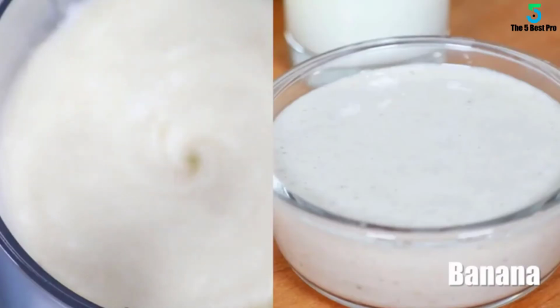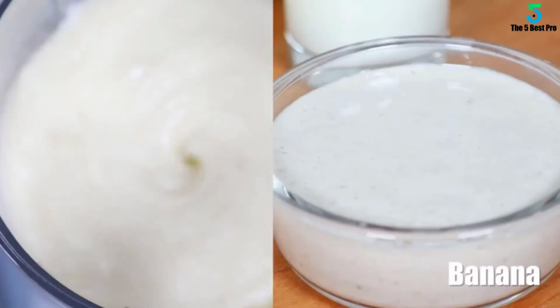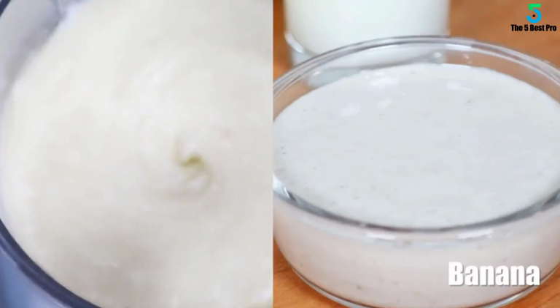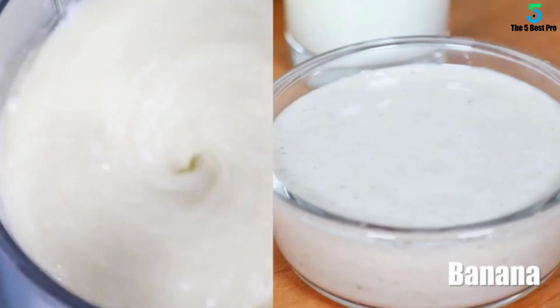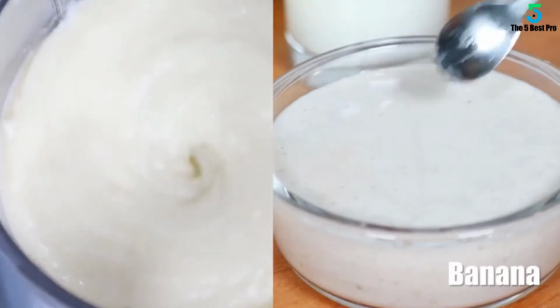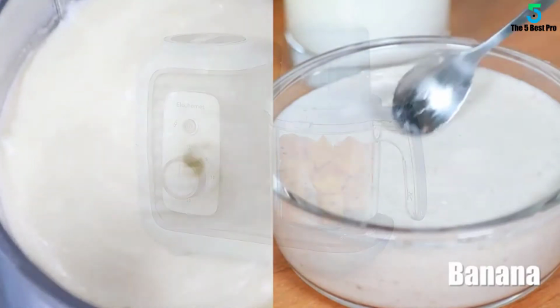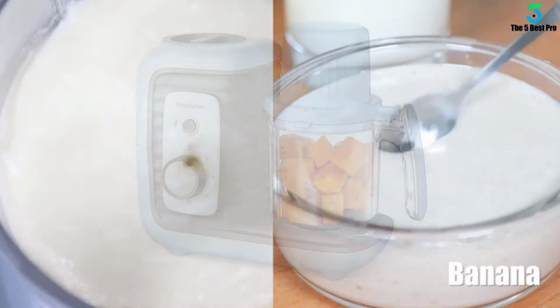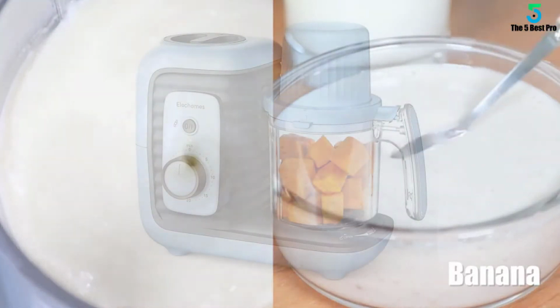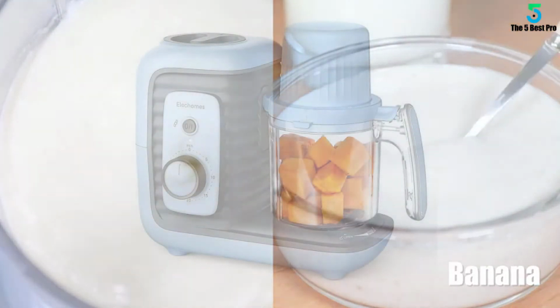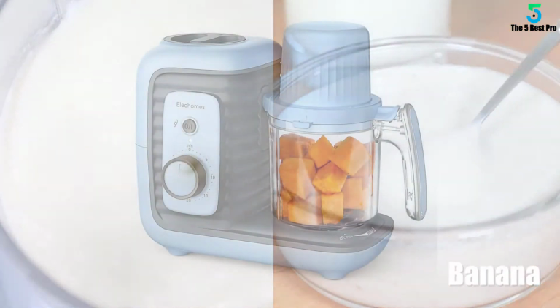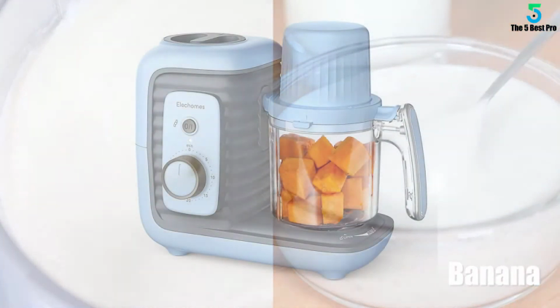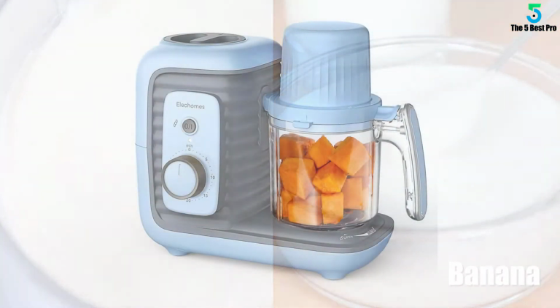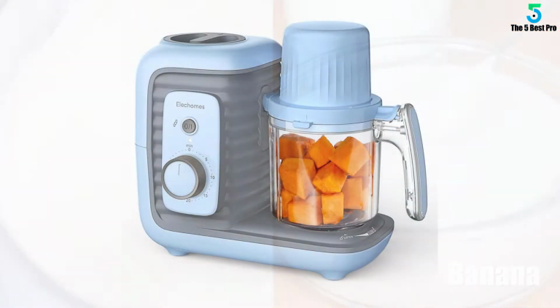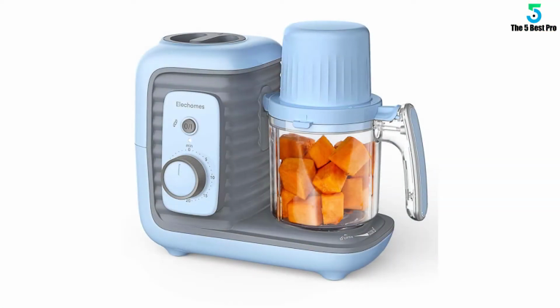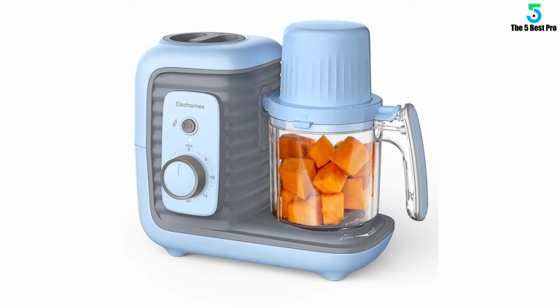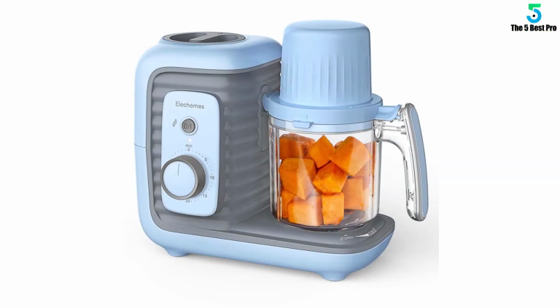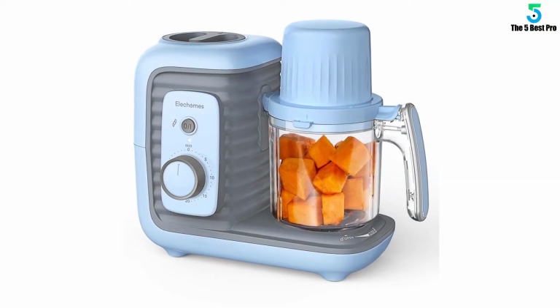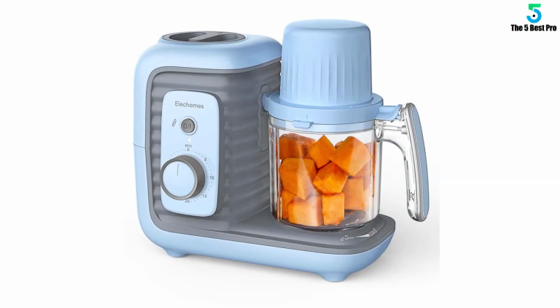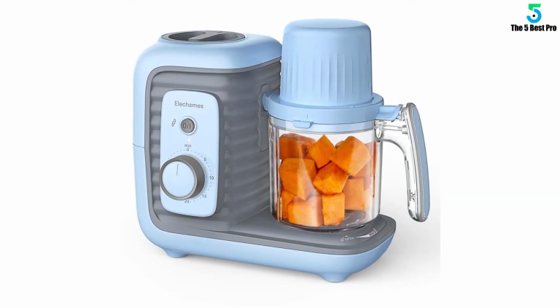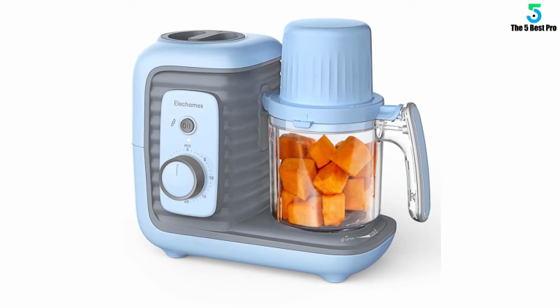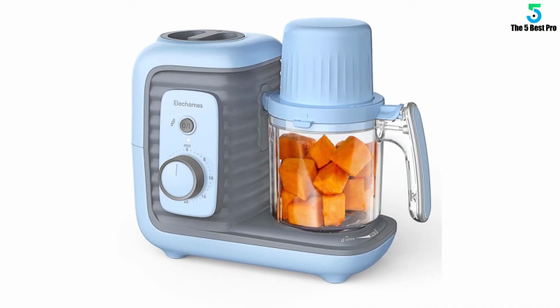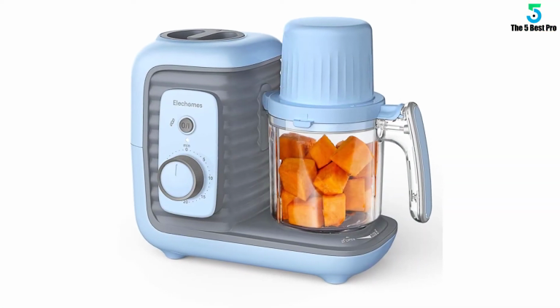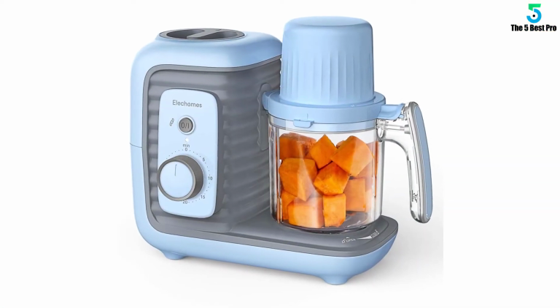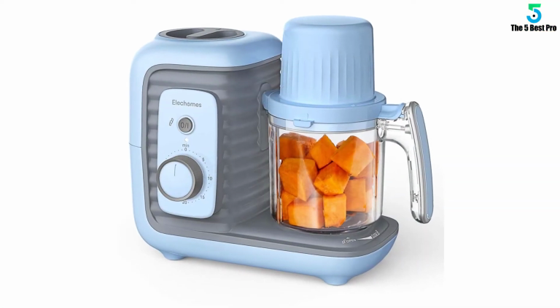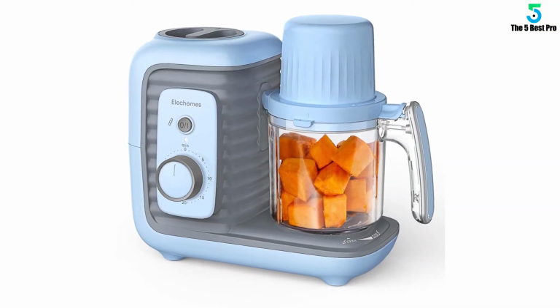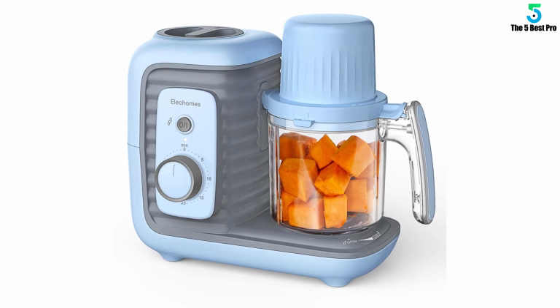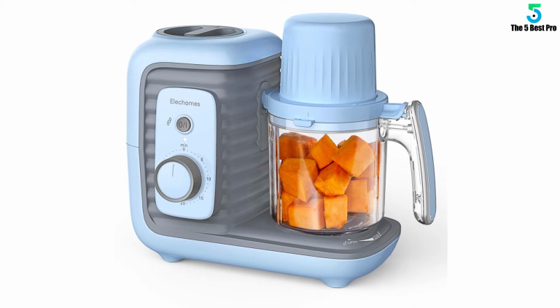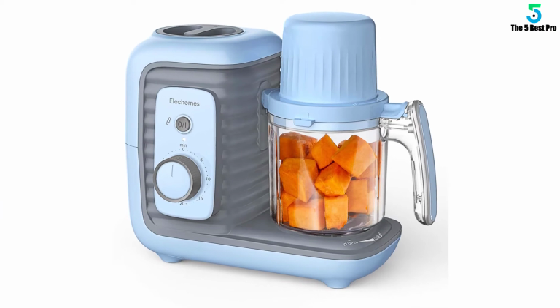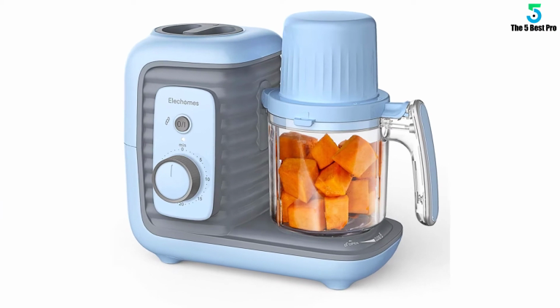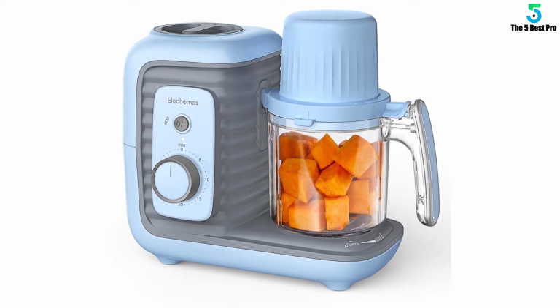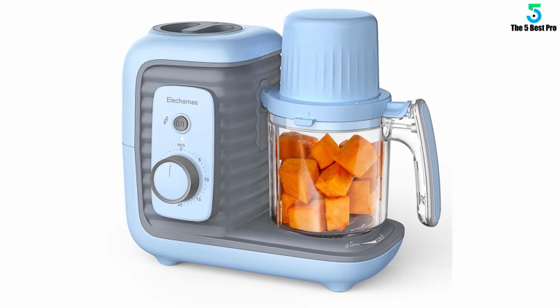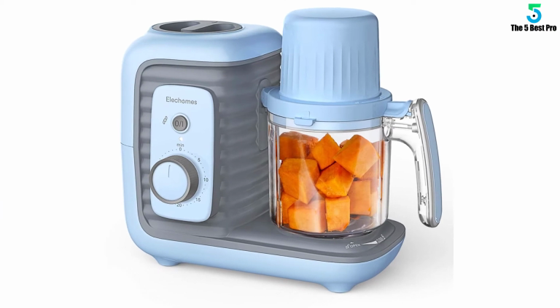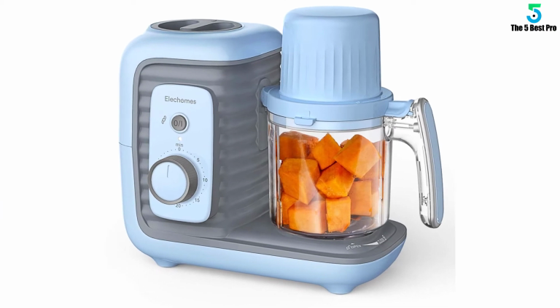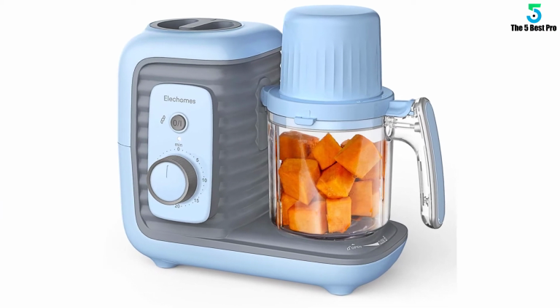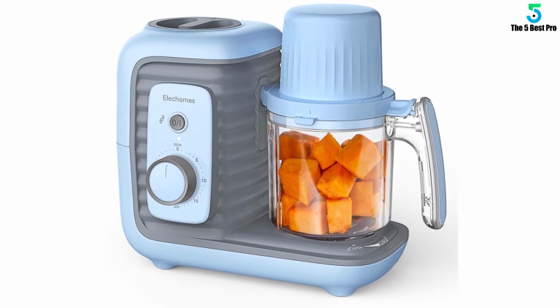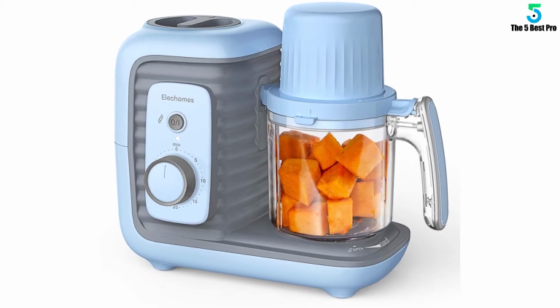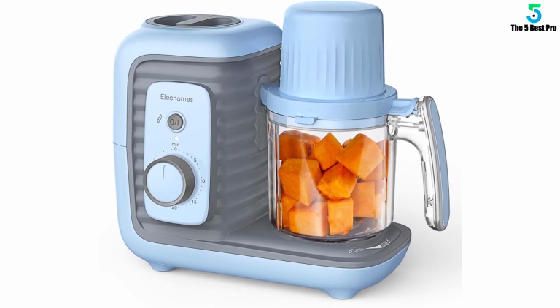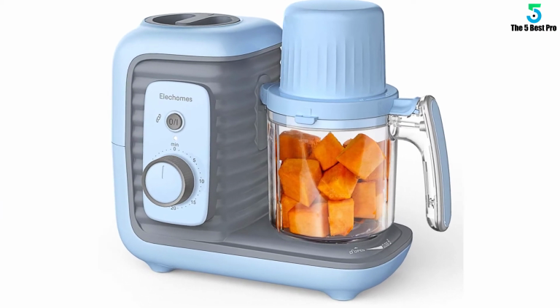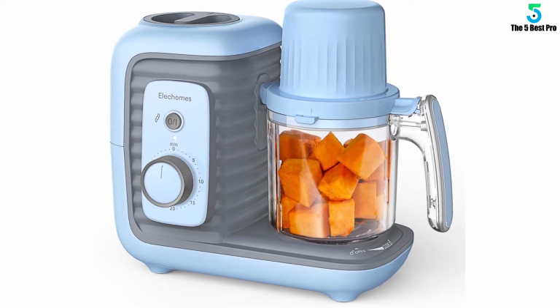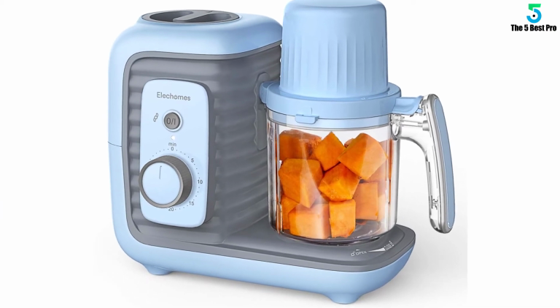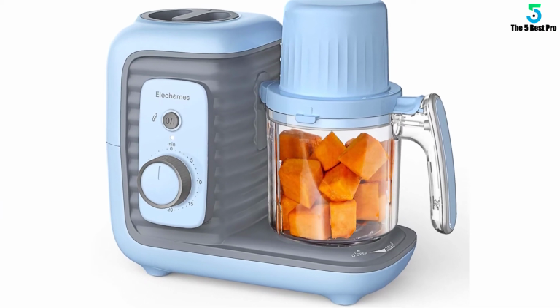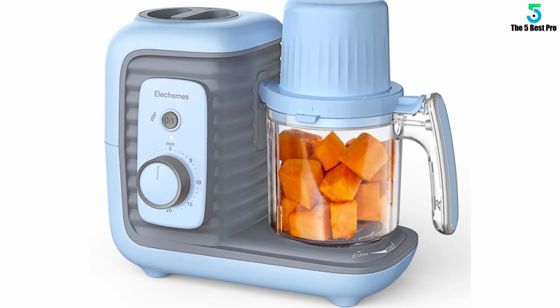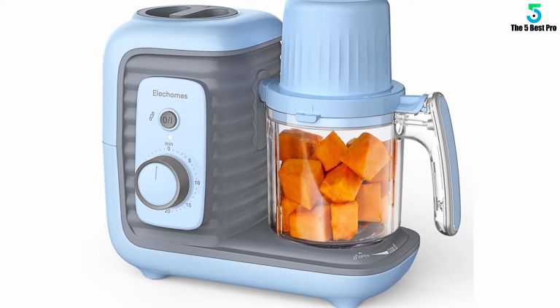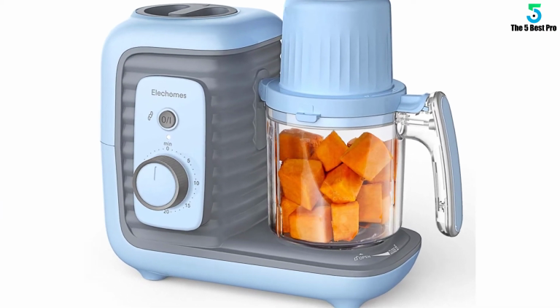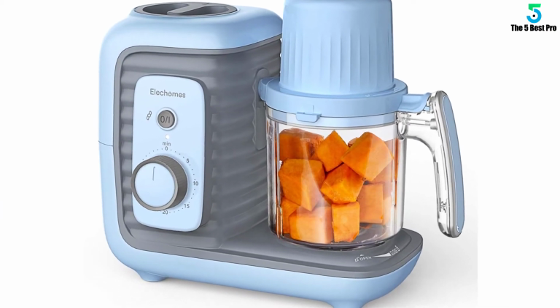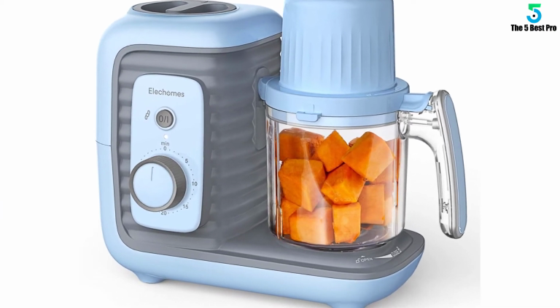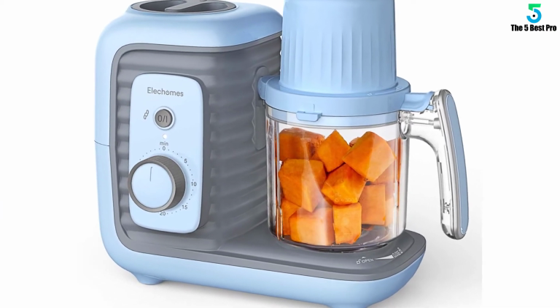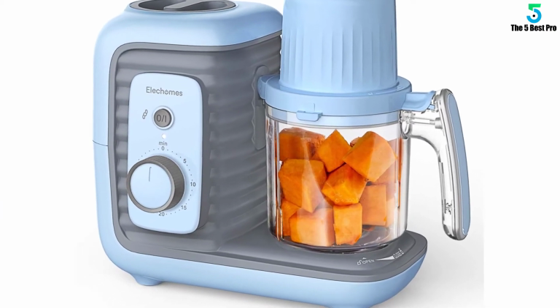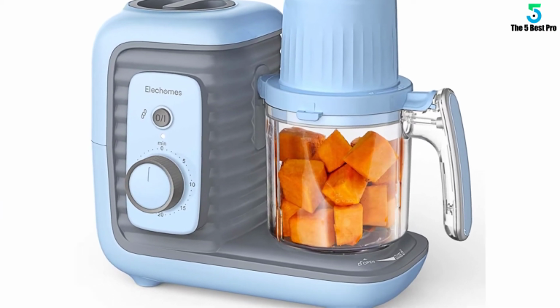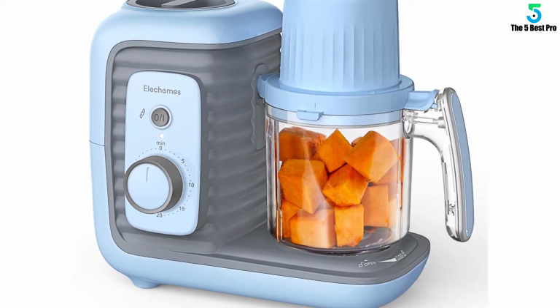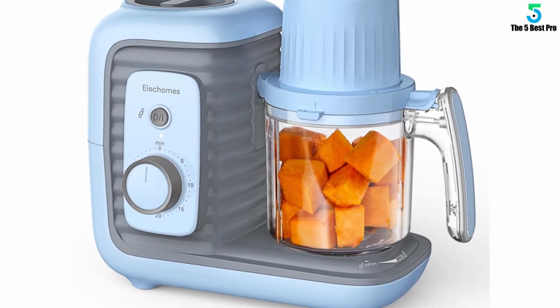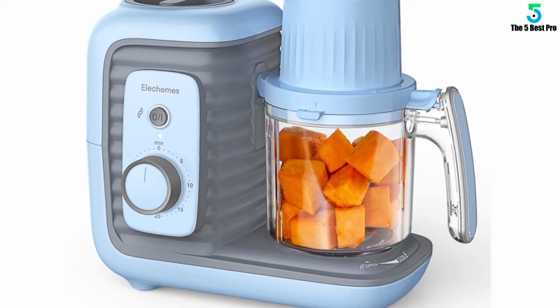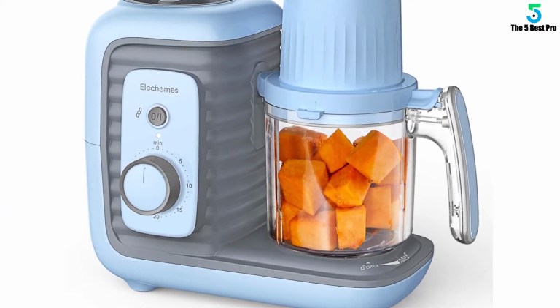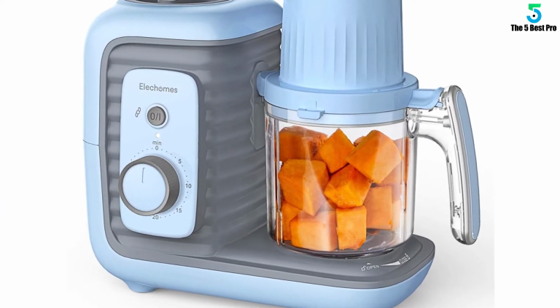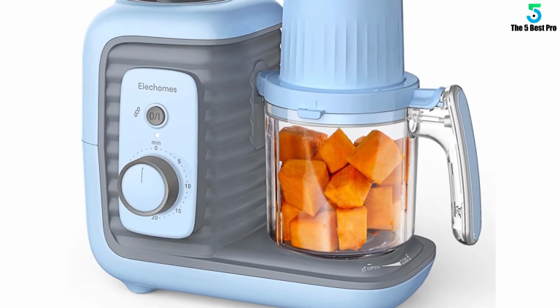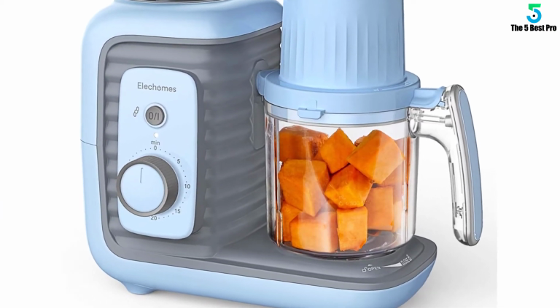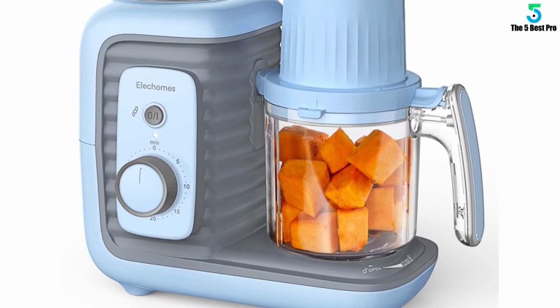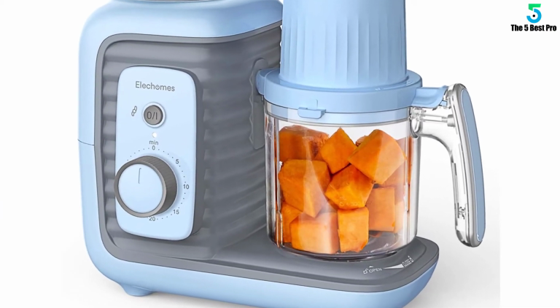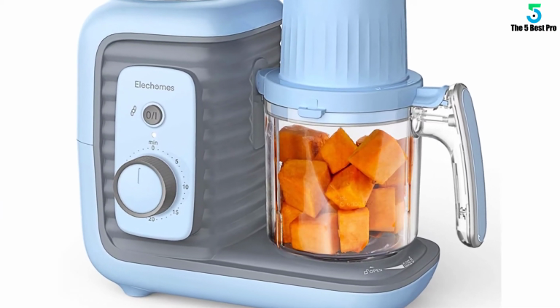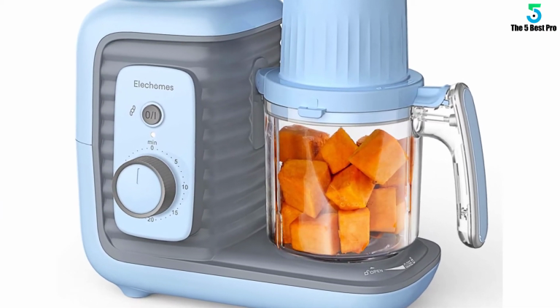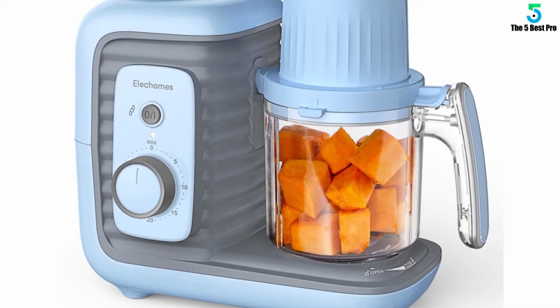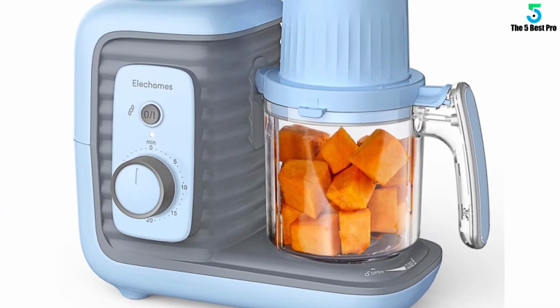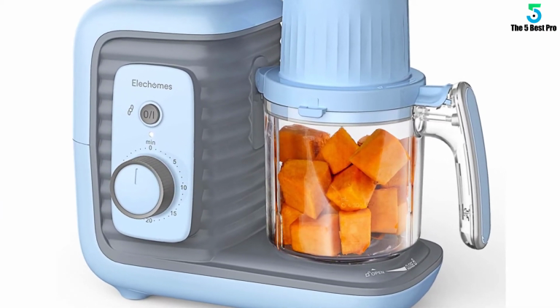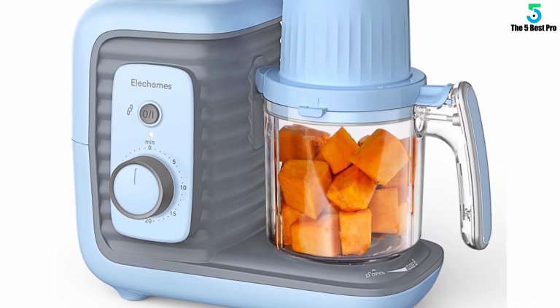Machine washable, you know you can get this baby food maker clean and germ free. The blade detaches as well.